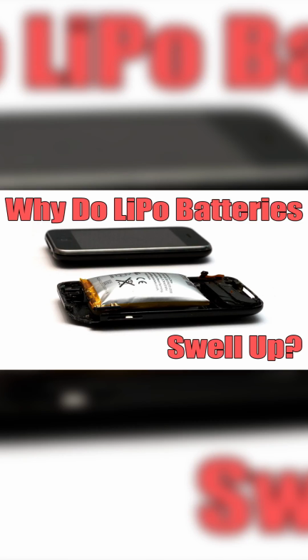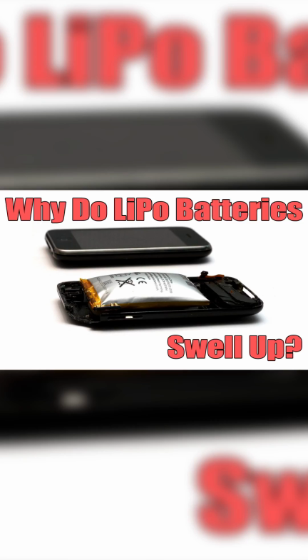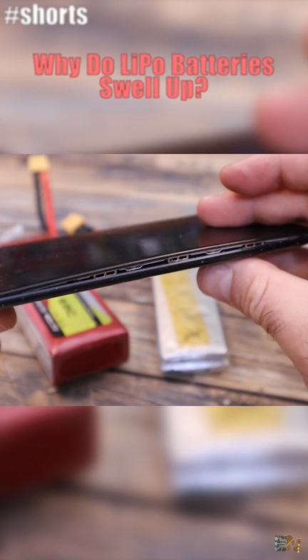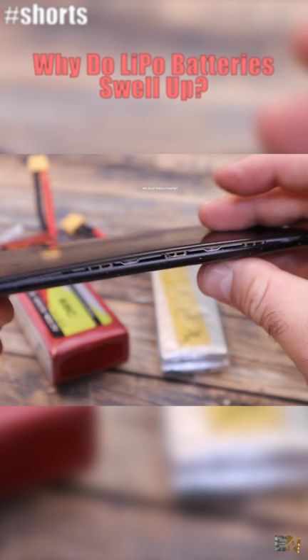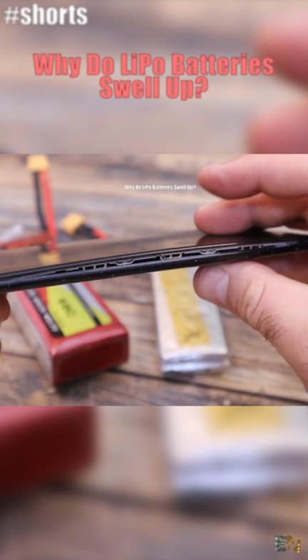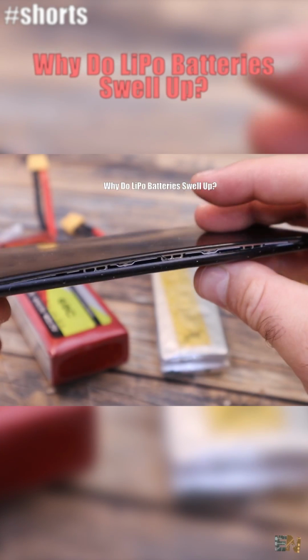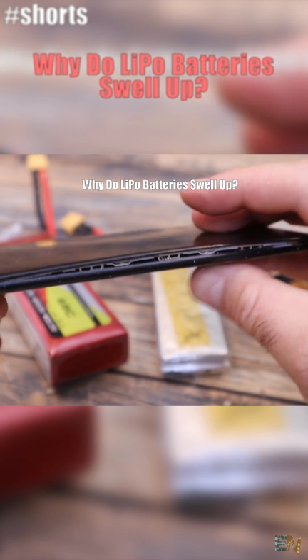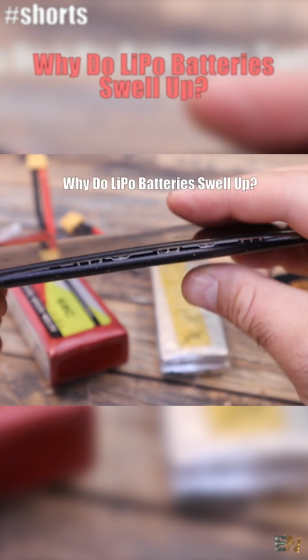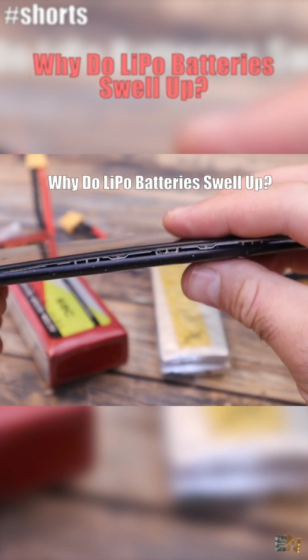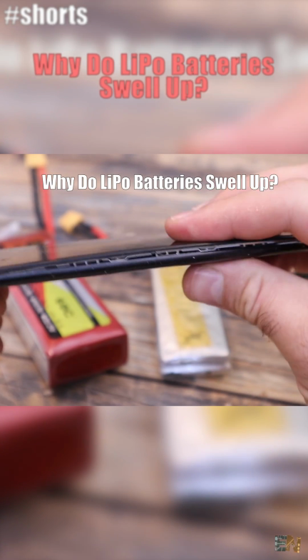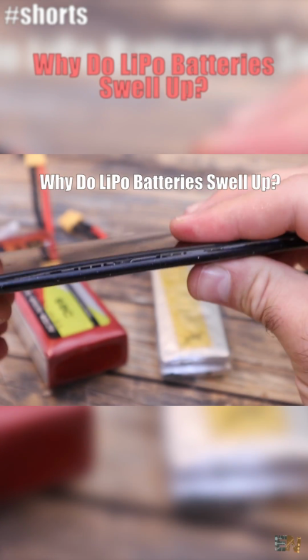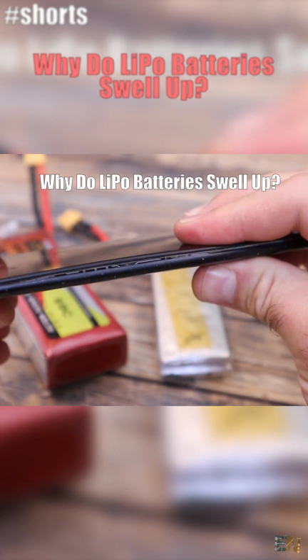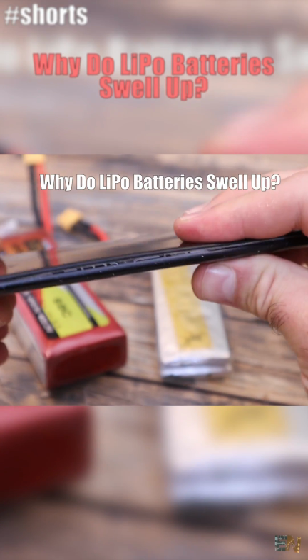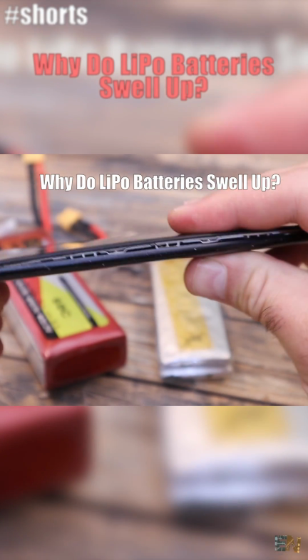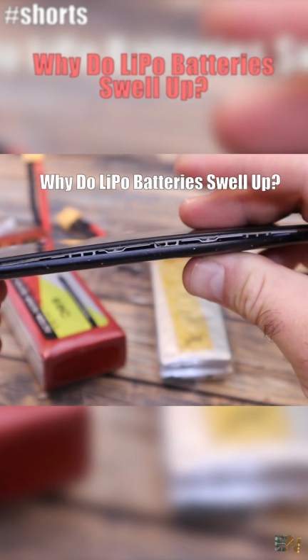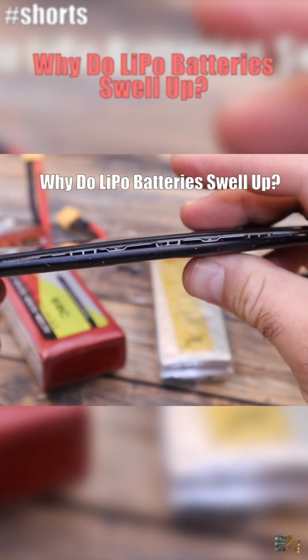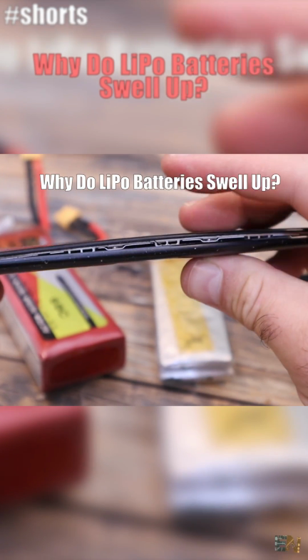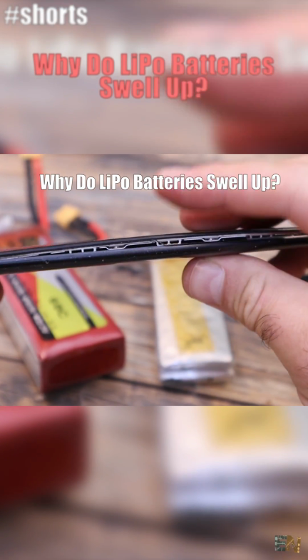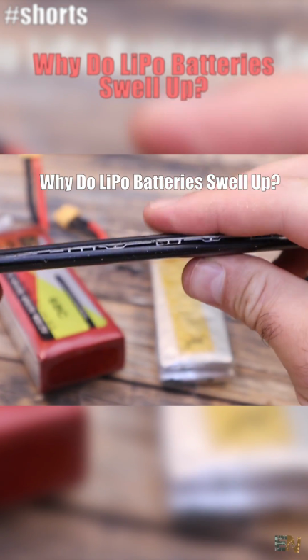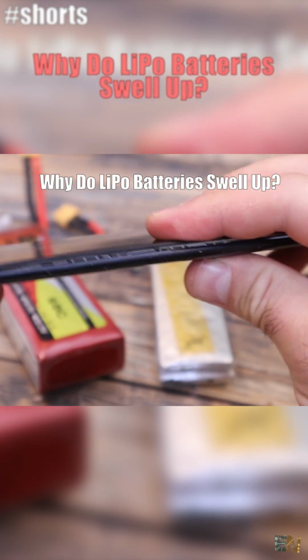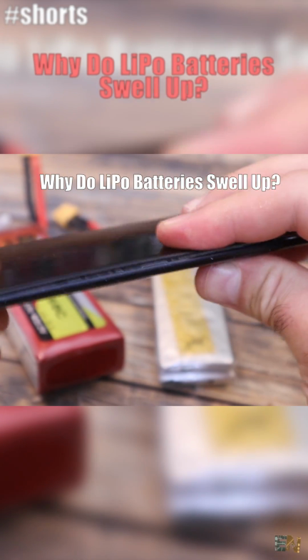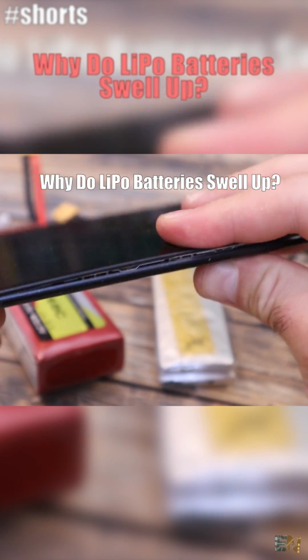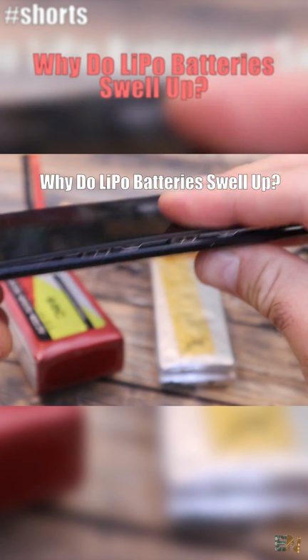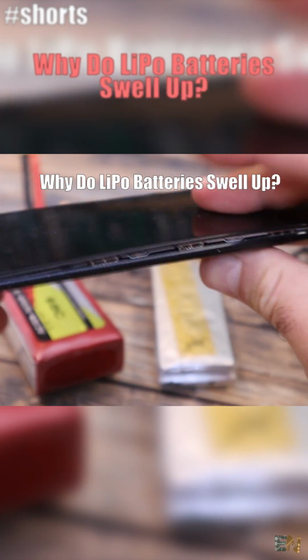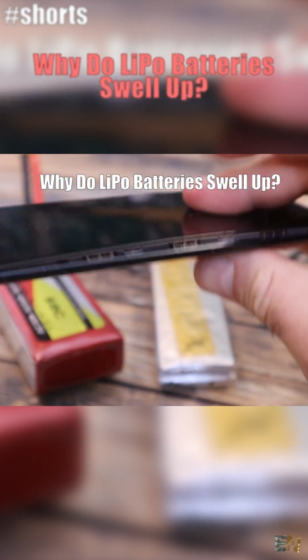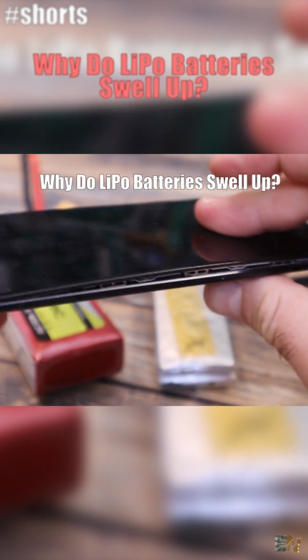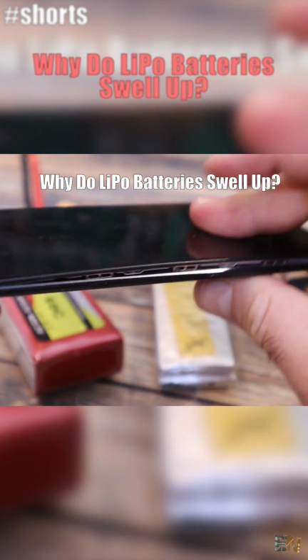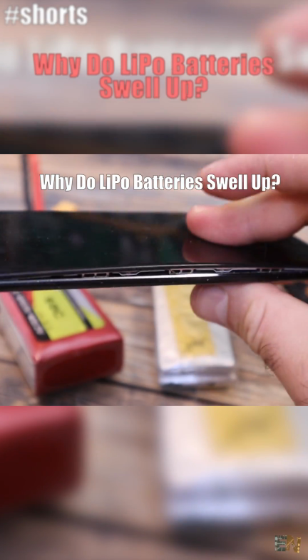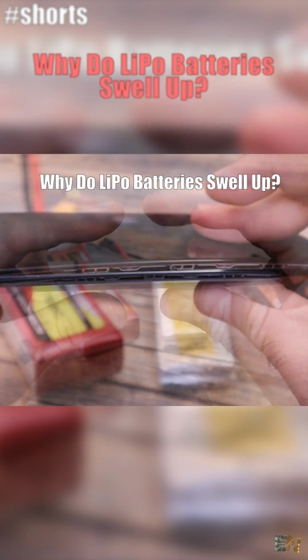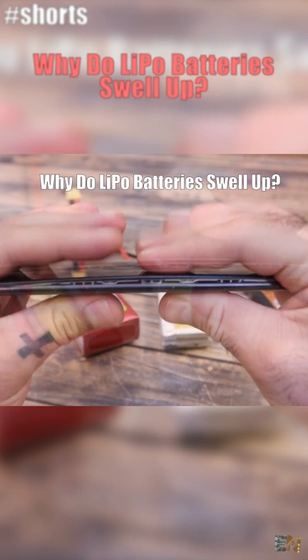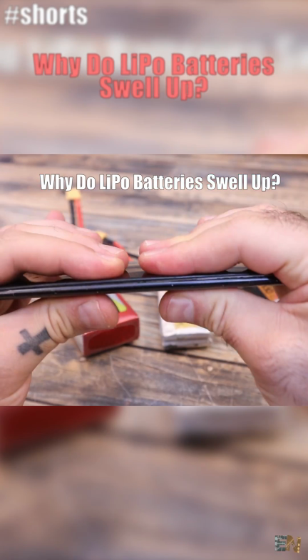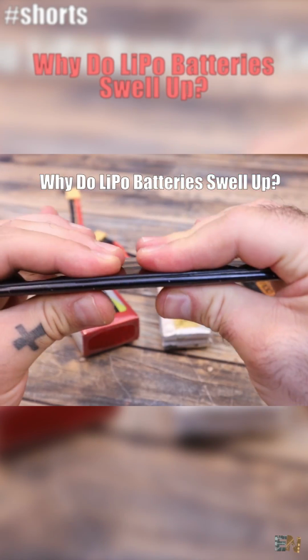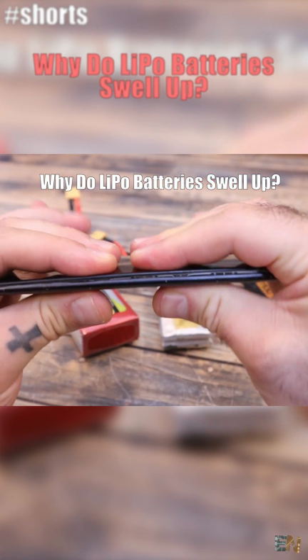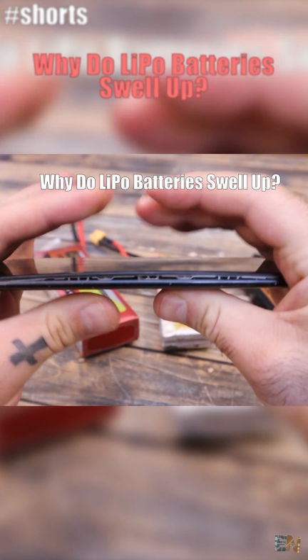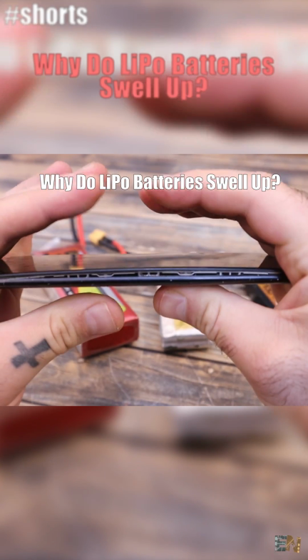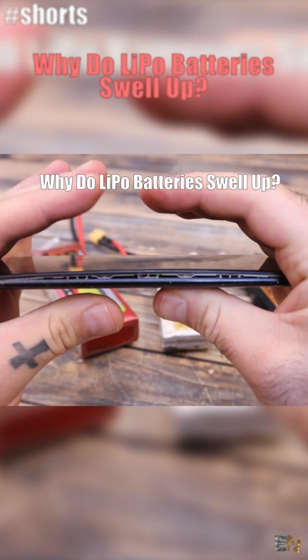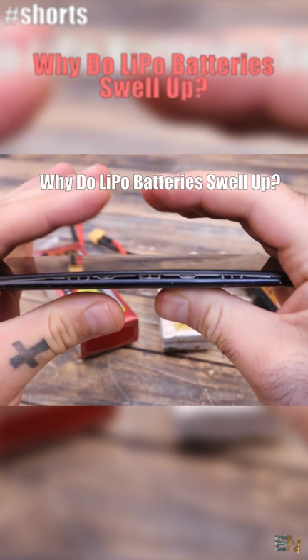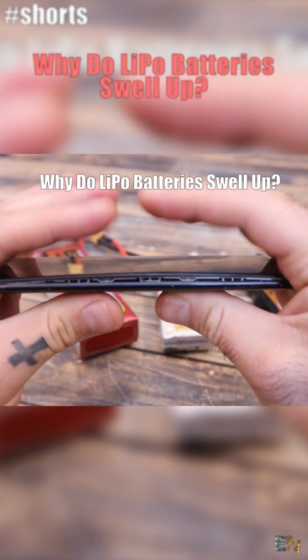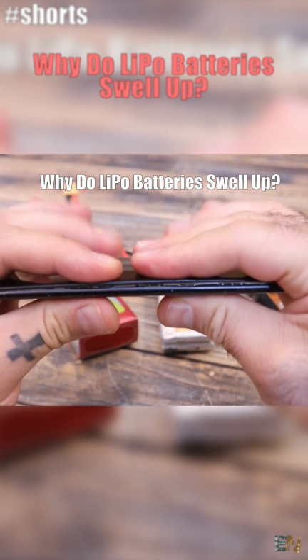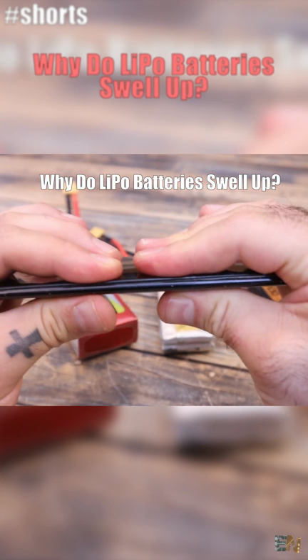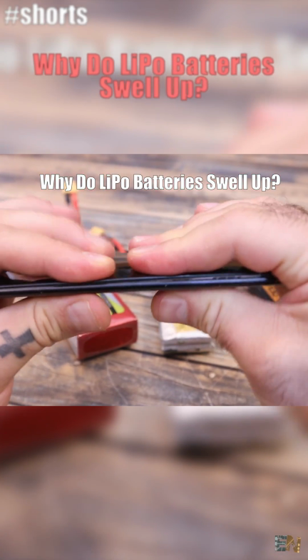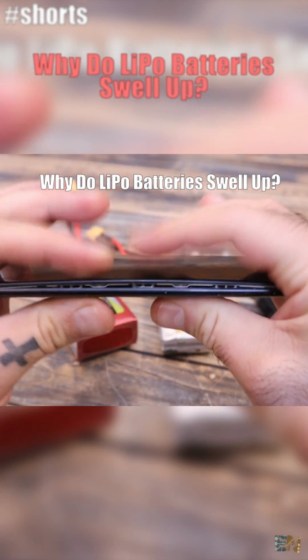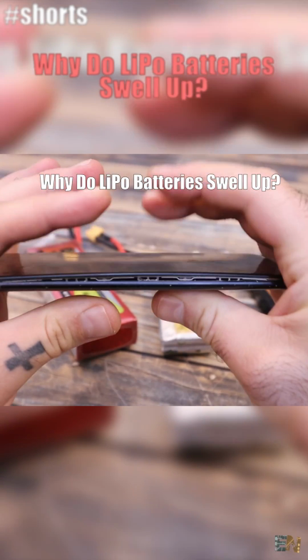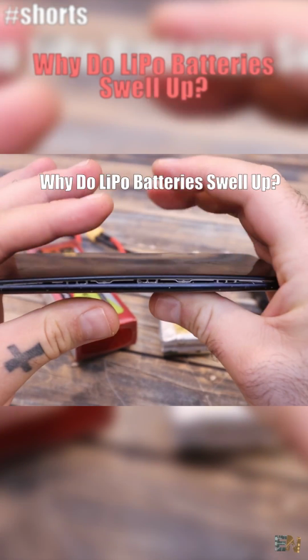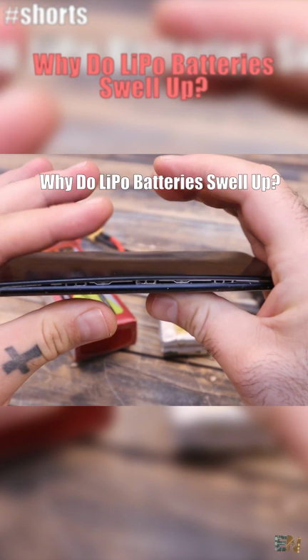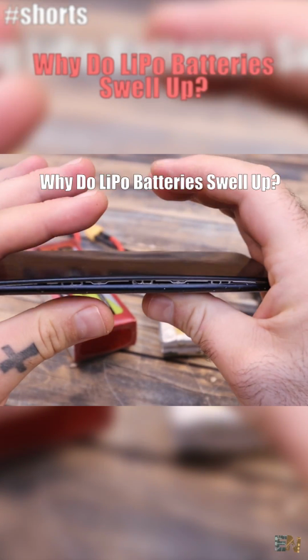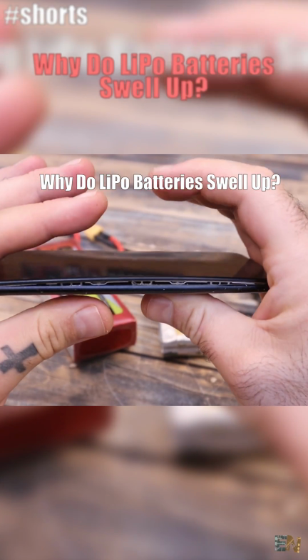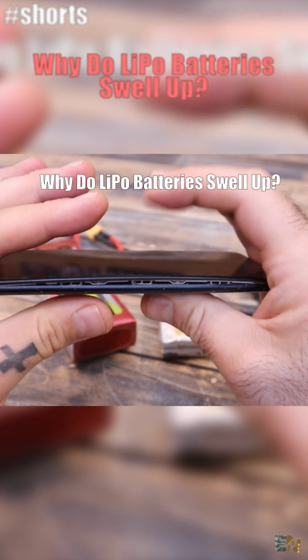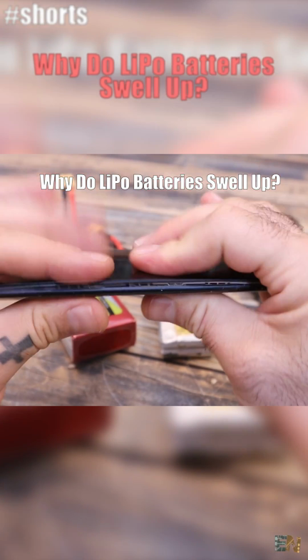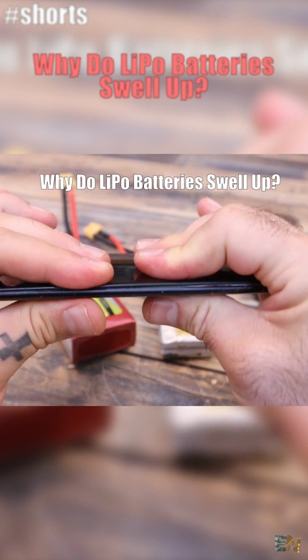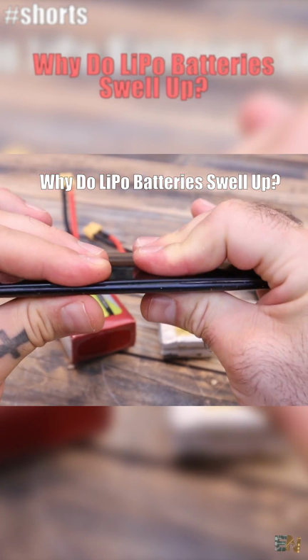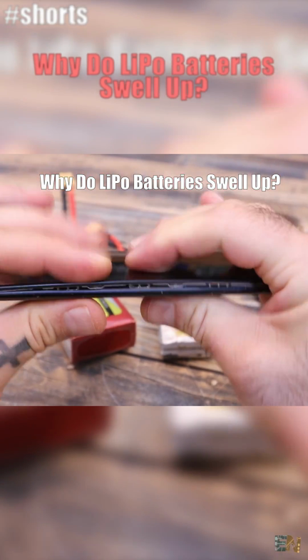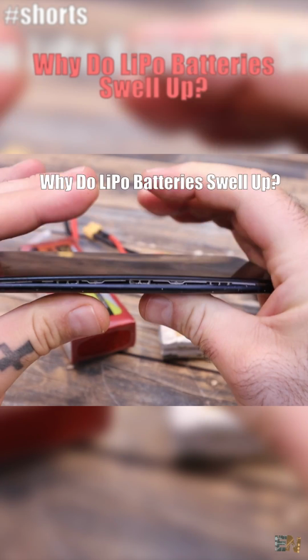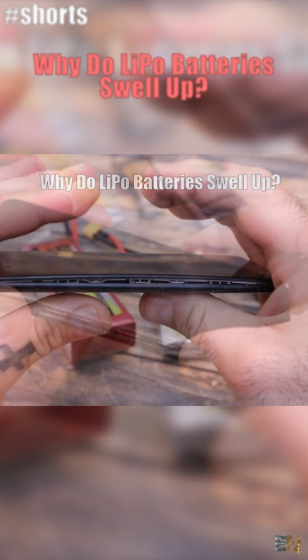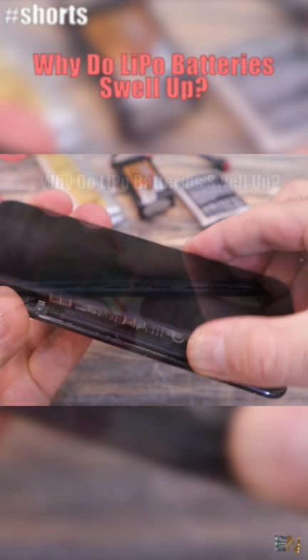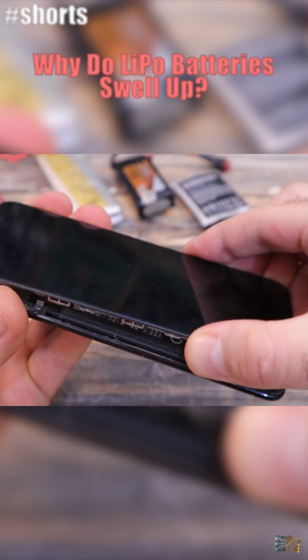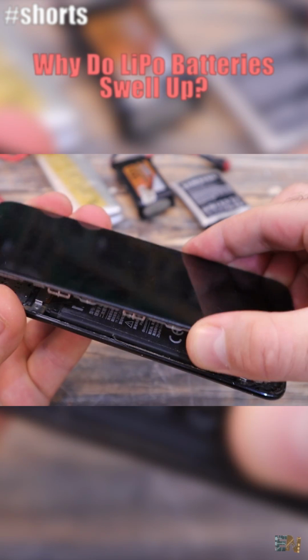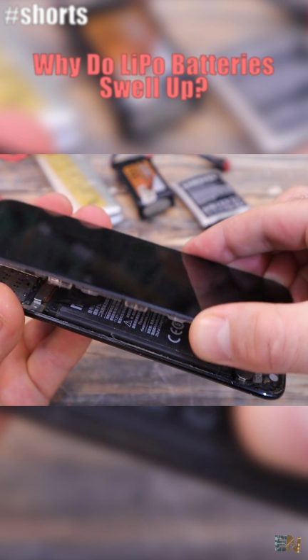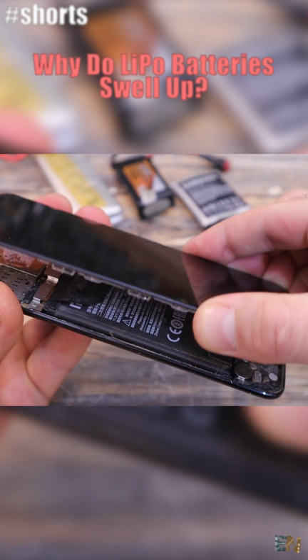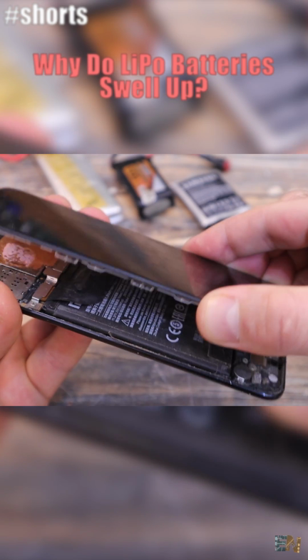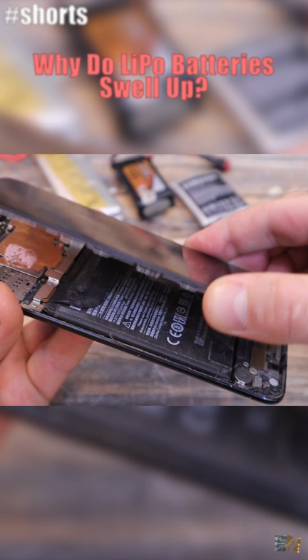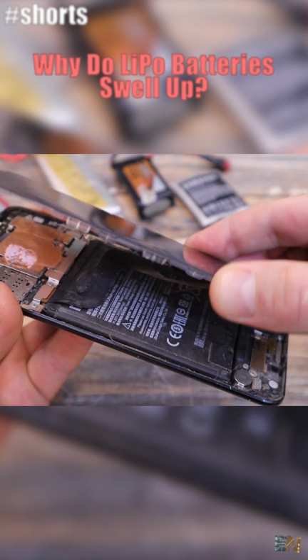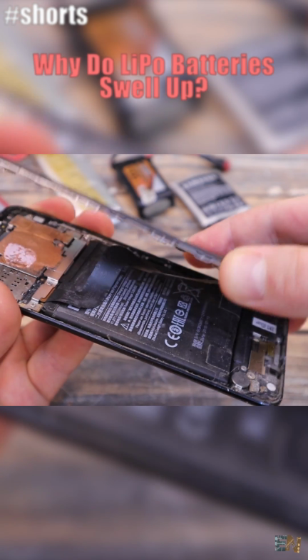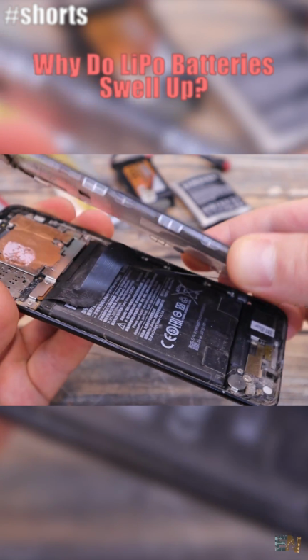Look what happened to this smartphone — it got so puffy inside that it got disassembled. The reason? The LiPo battery inside.